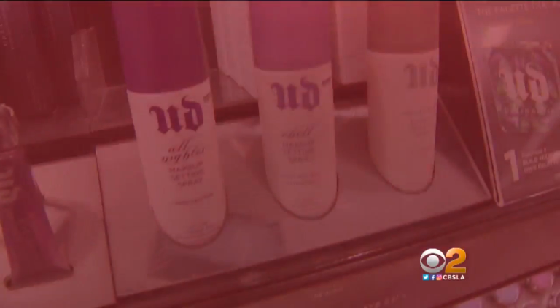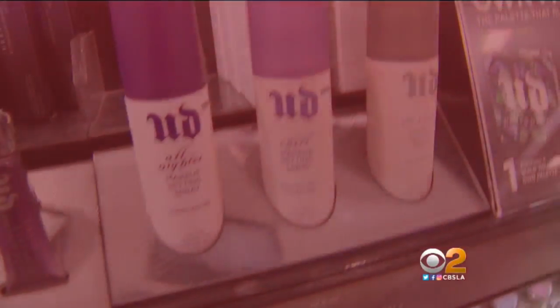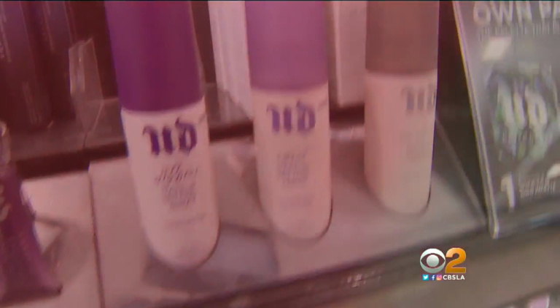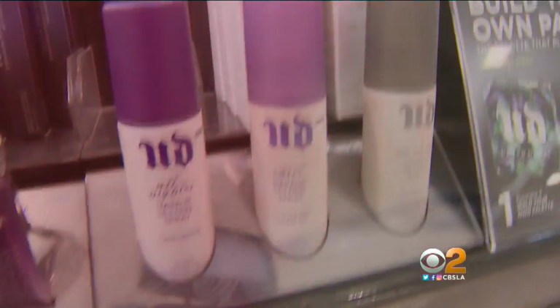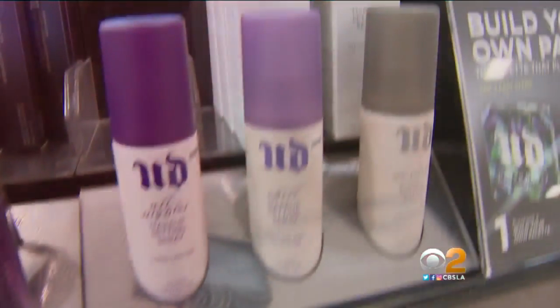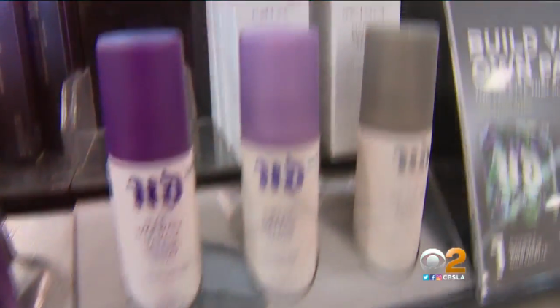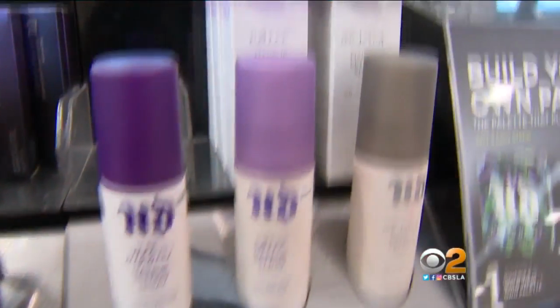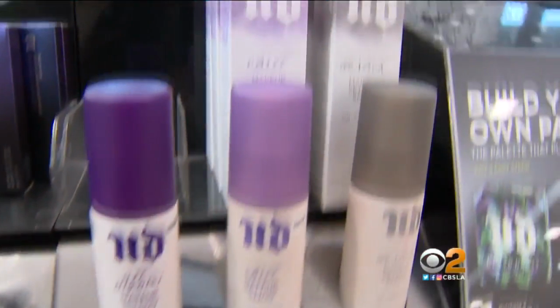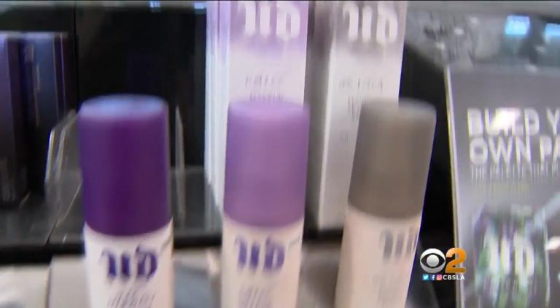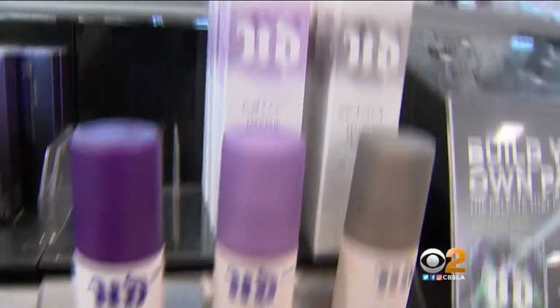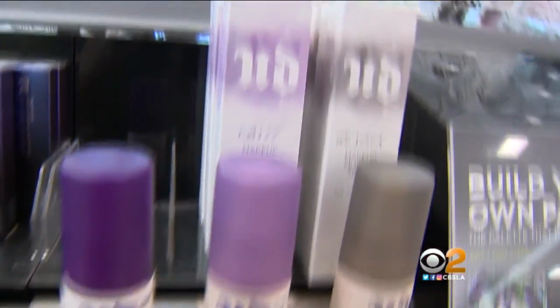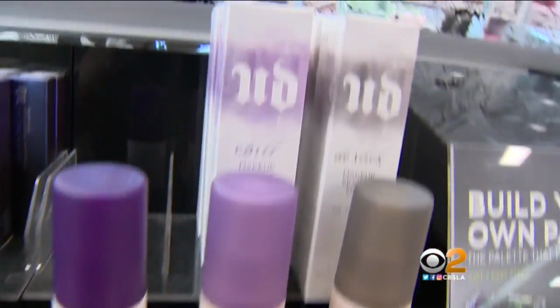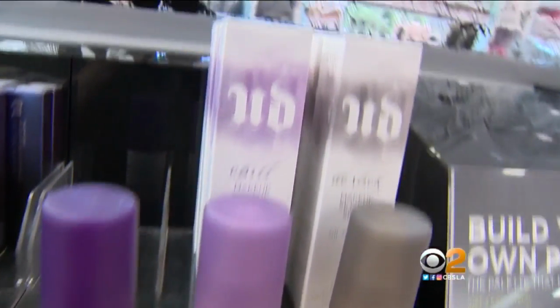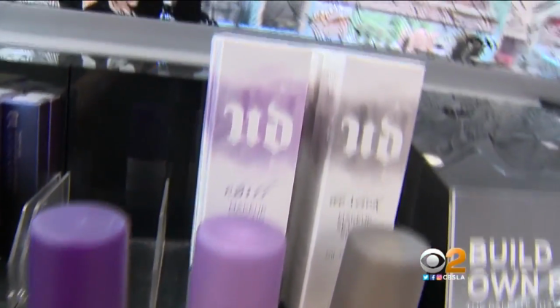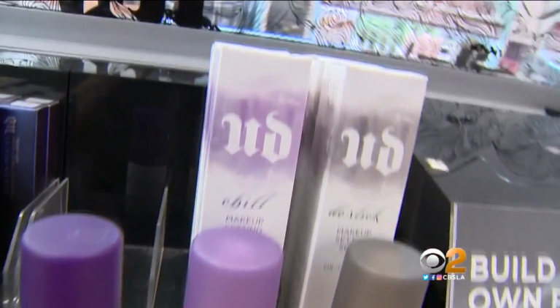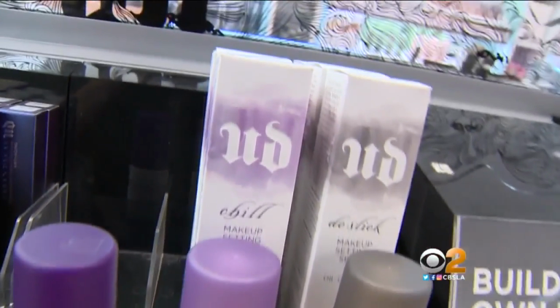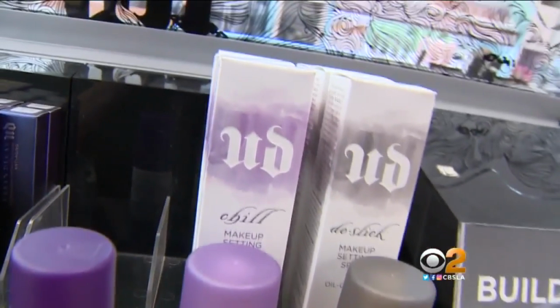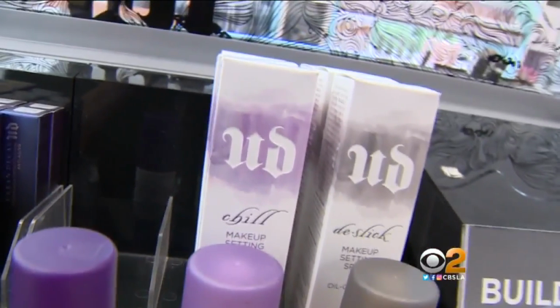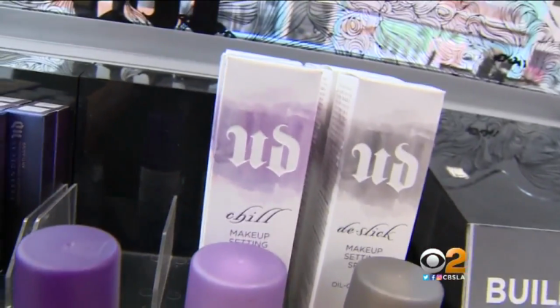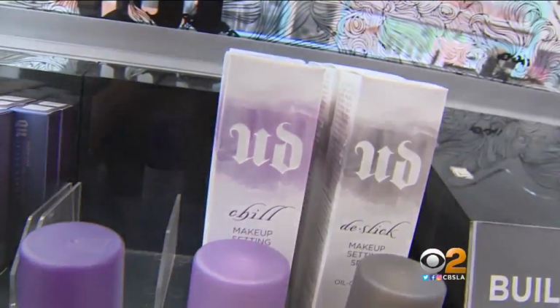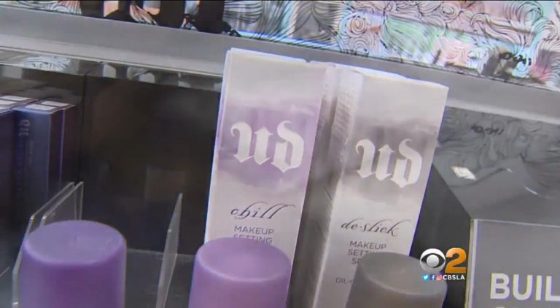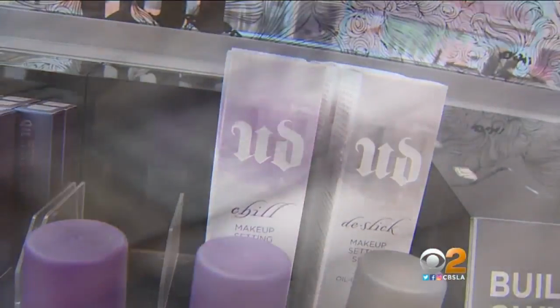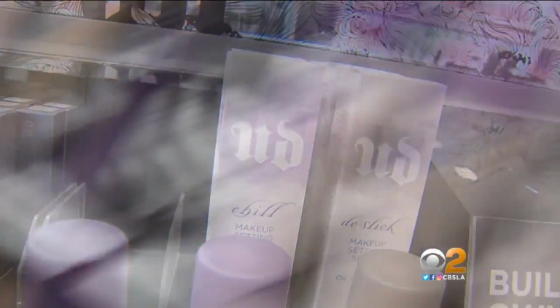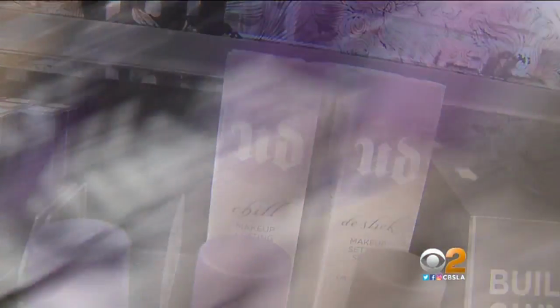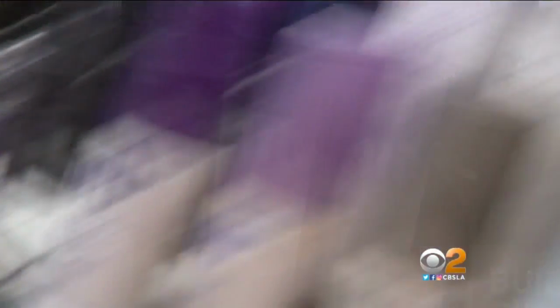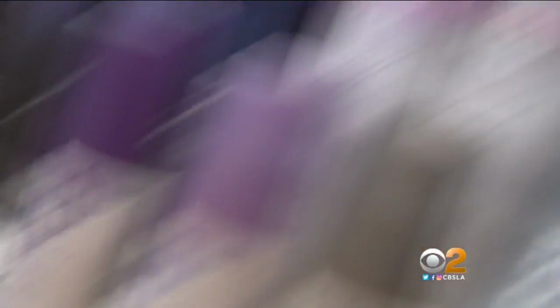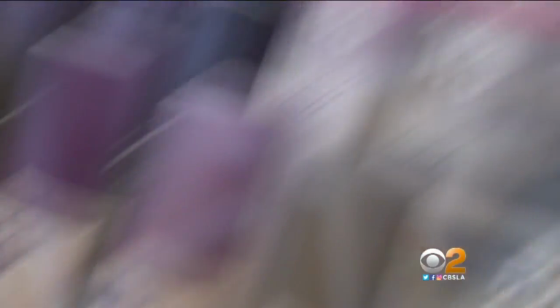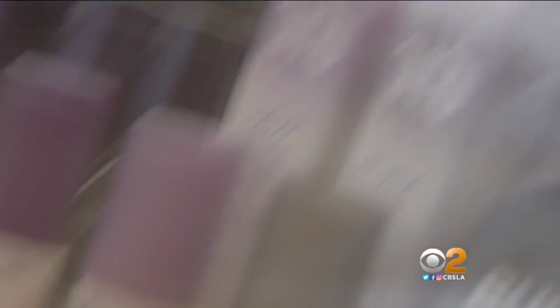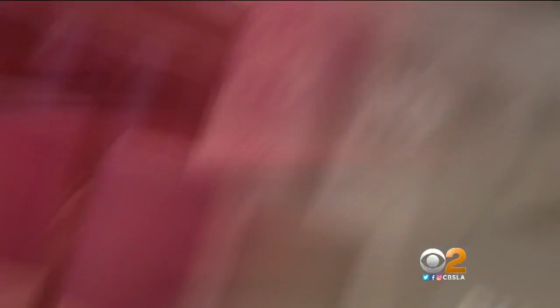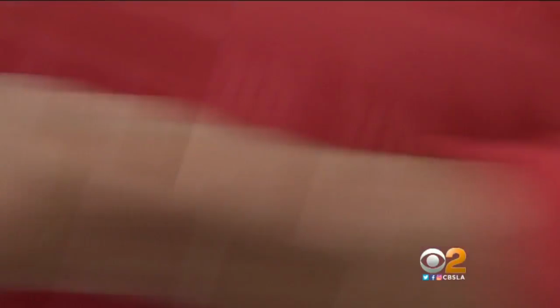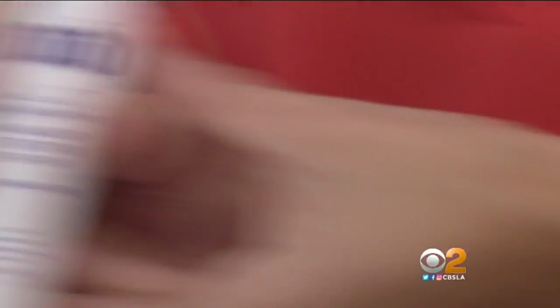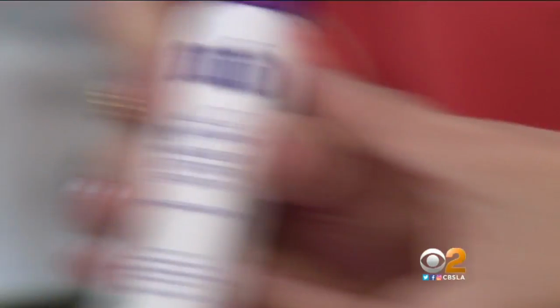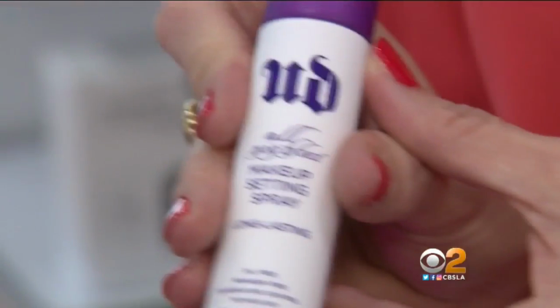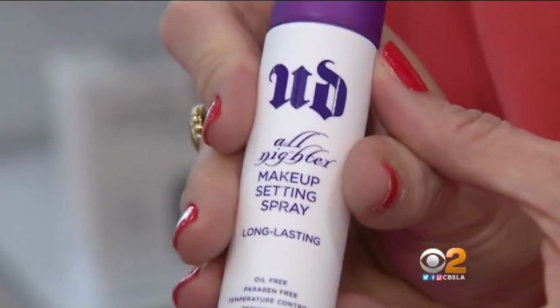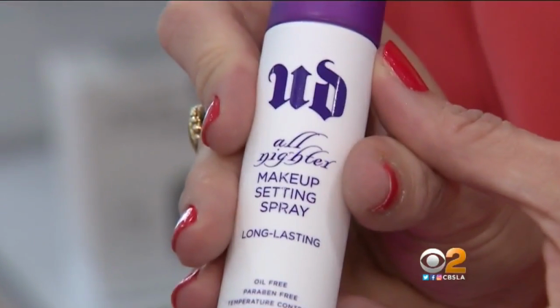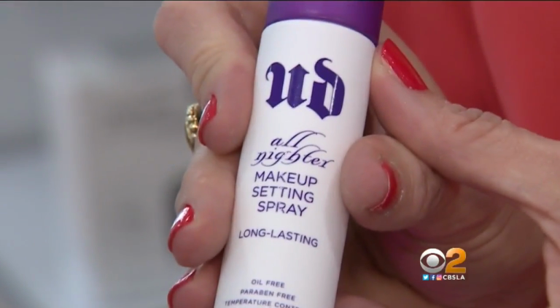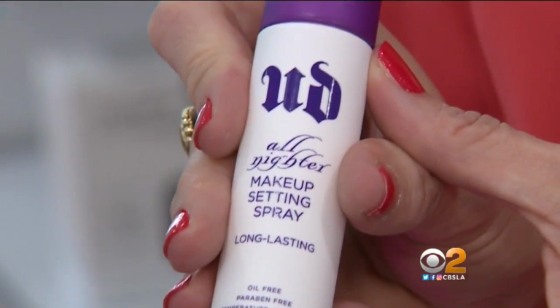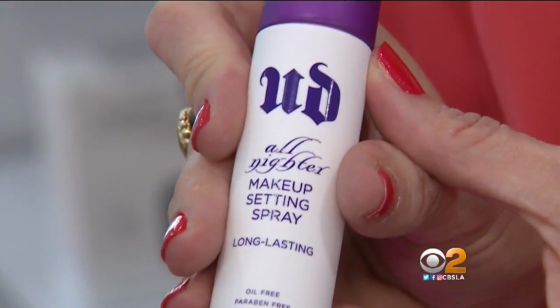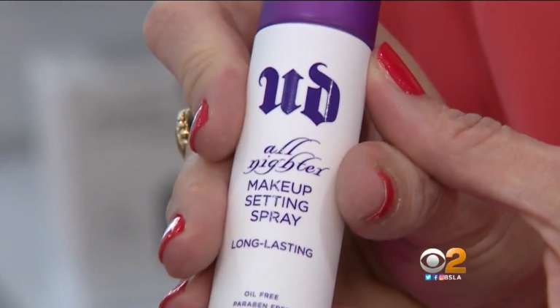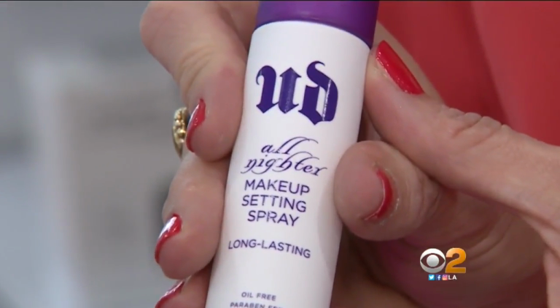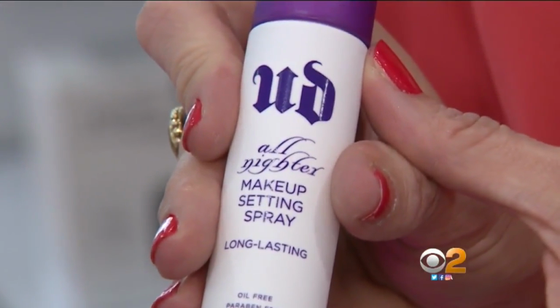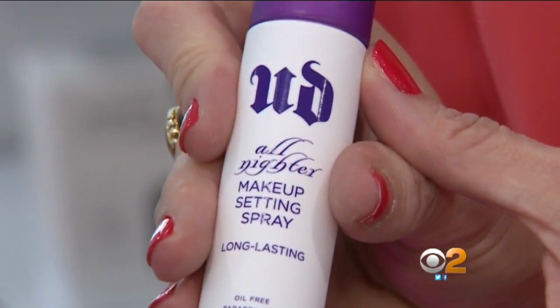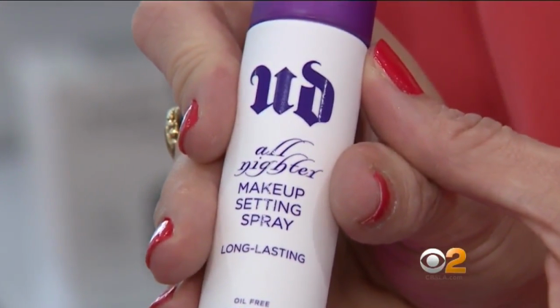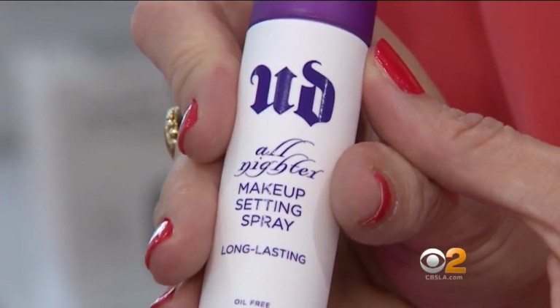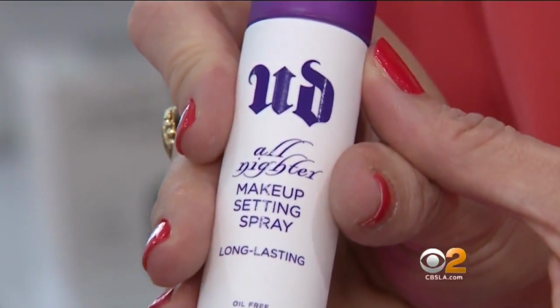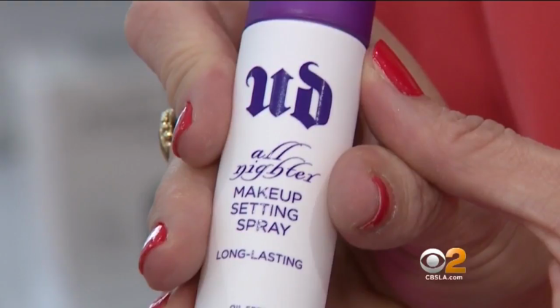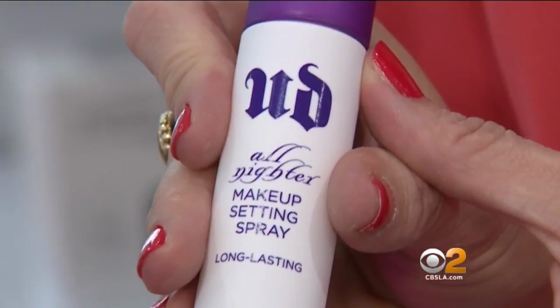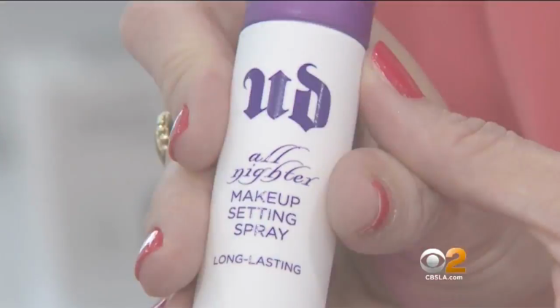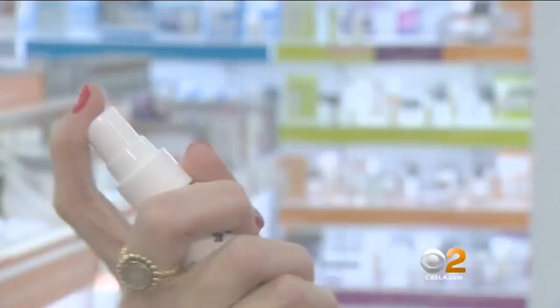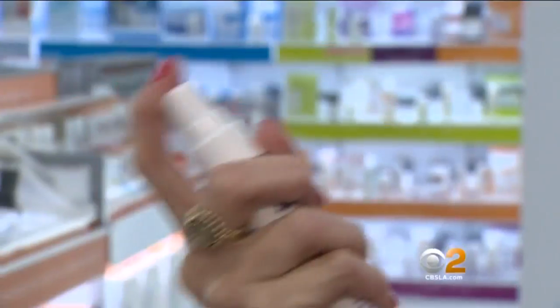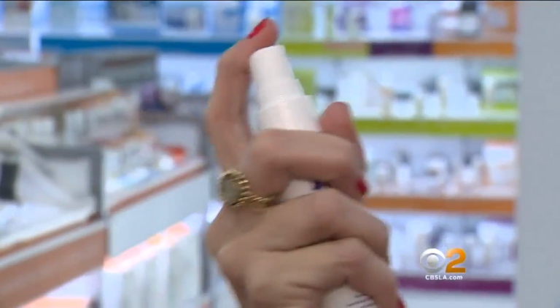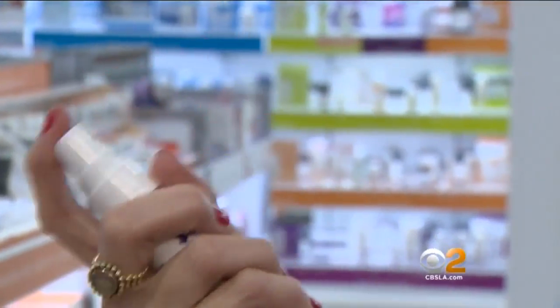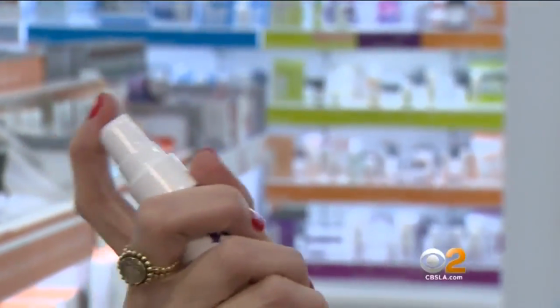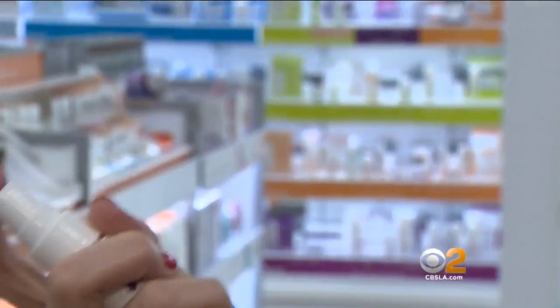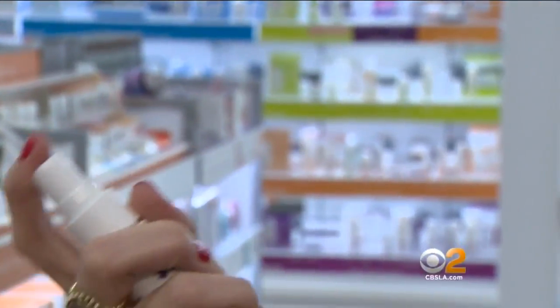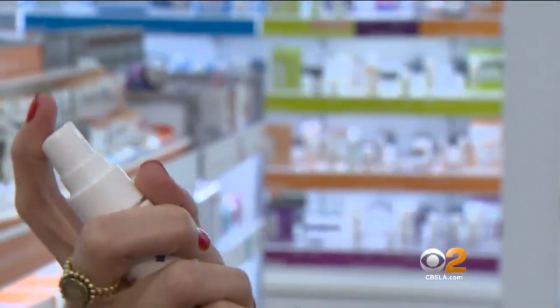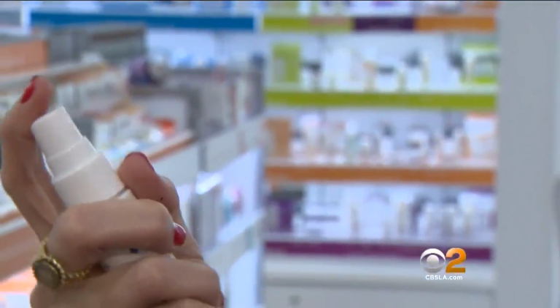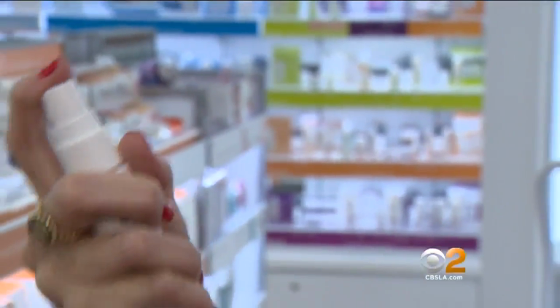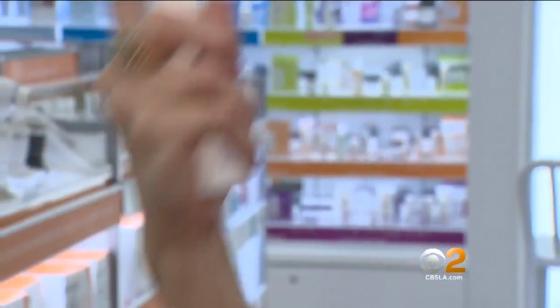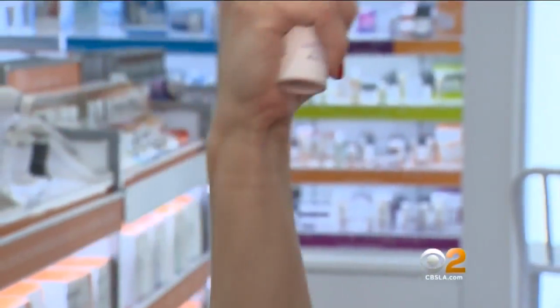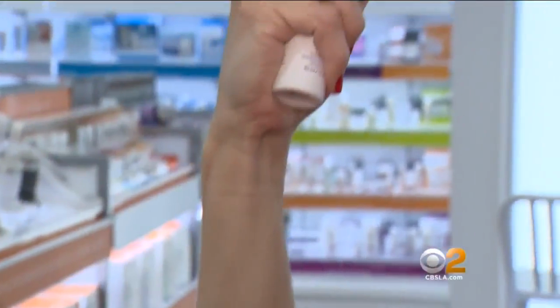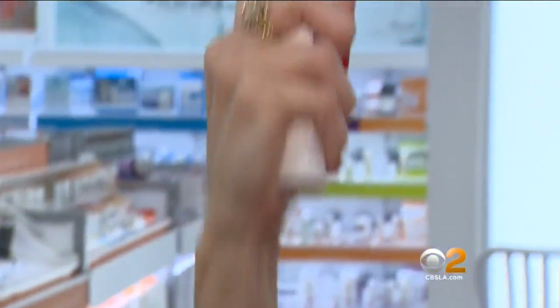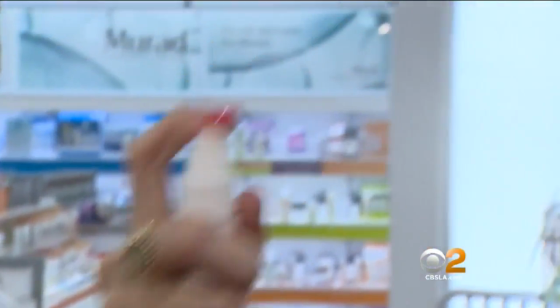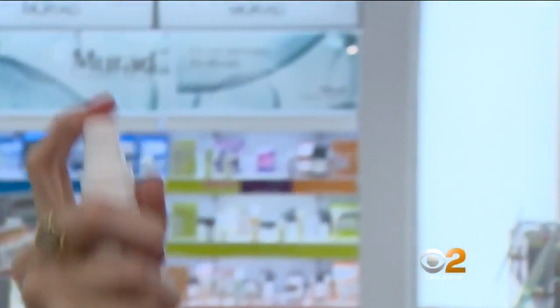And finally, just as you set your 'do with hair spray, you can also set your face with a finishing spray. I'm ready to go.